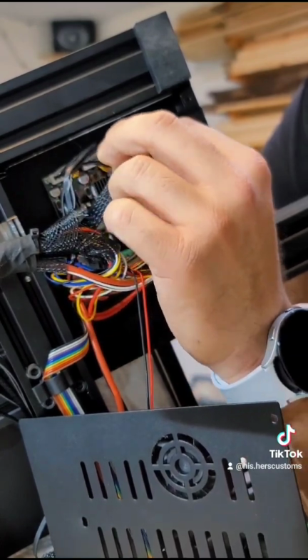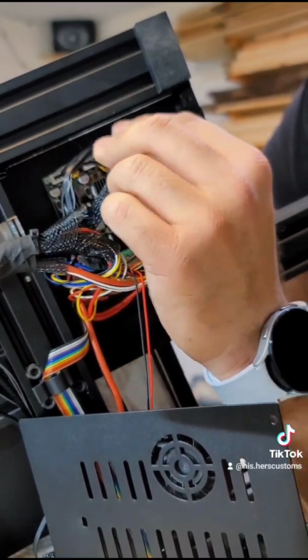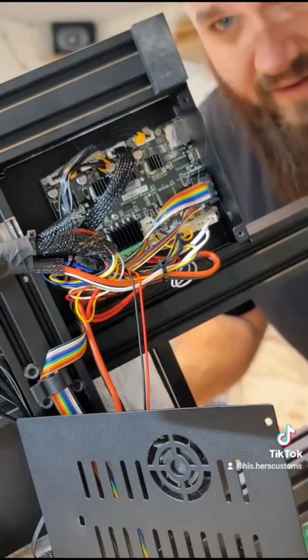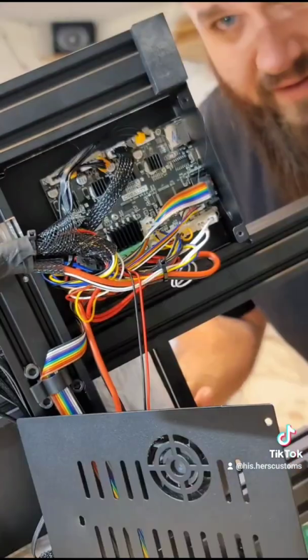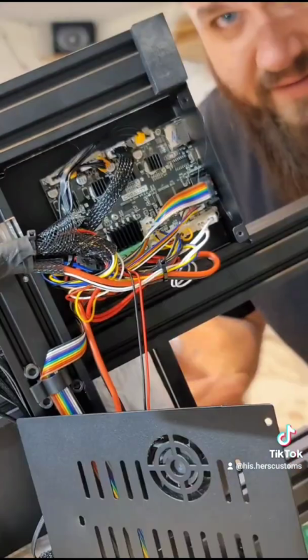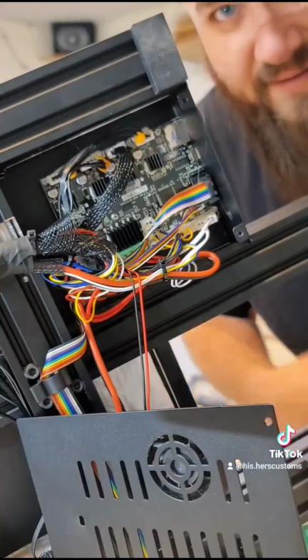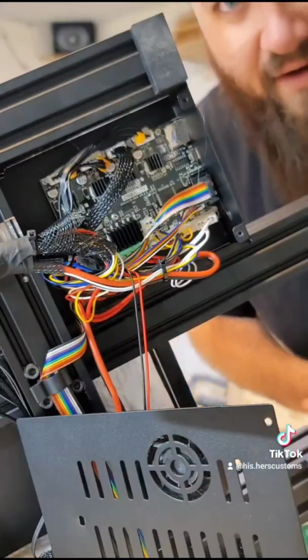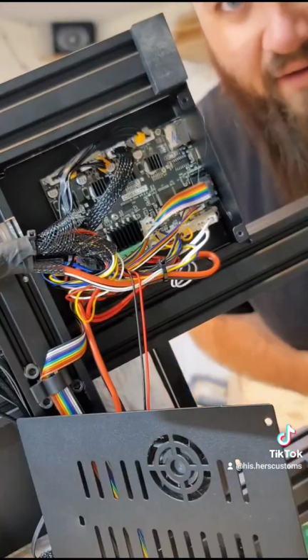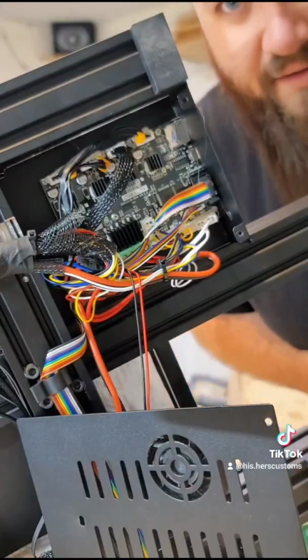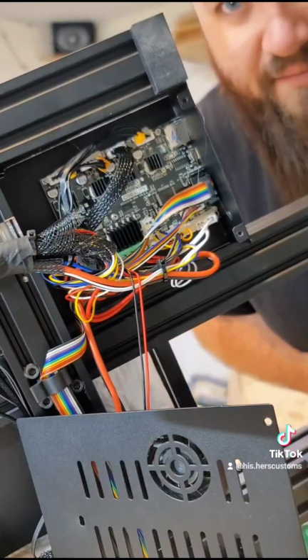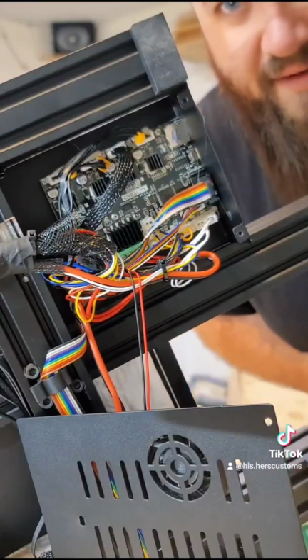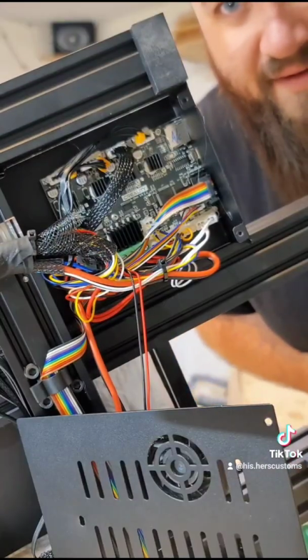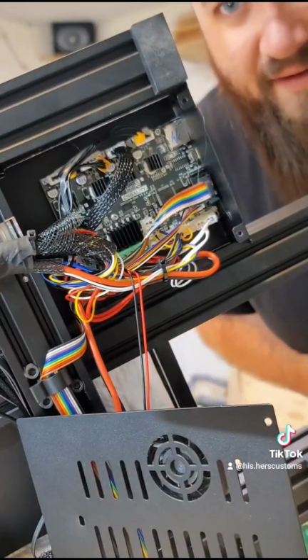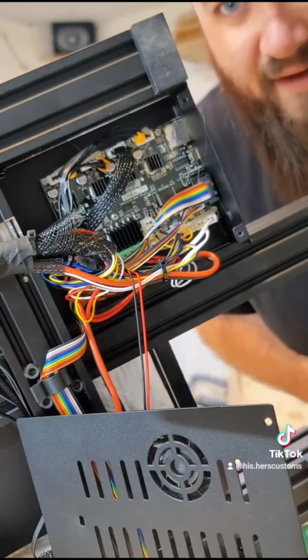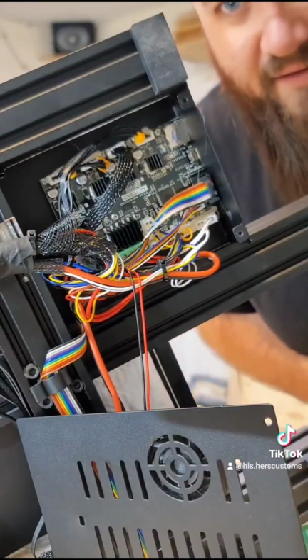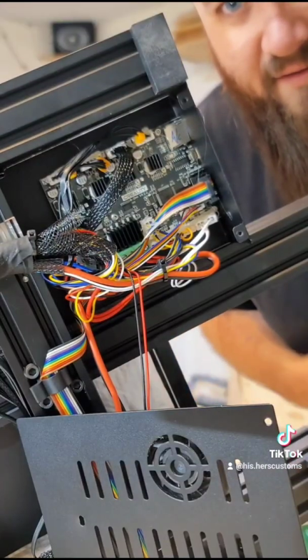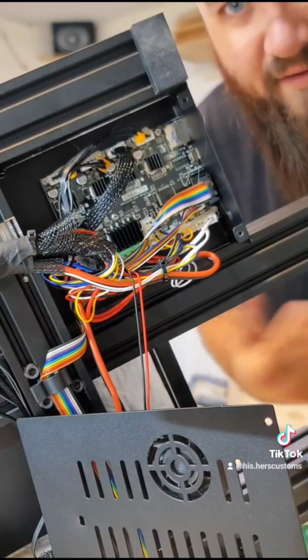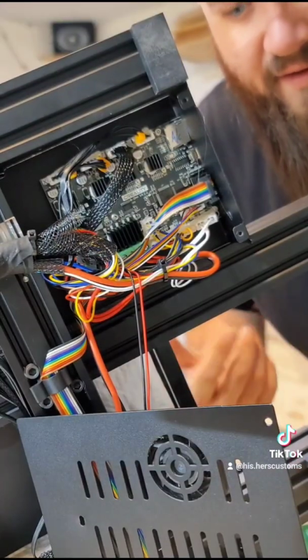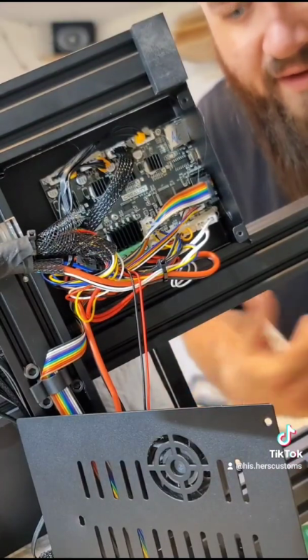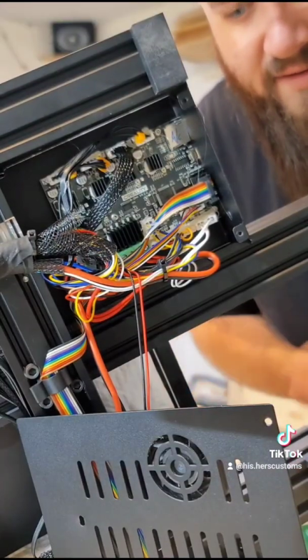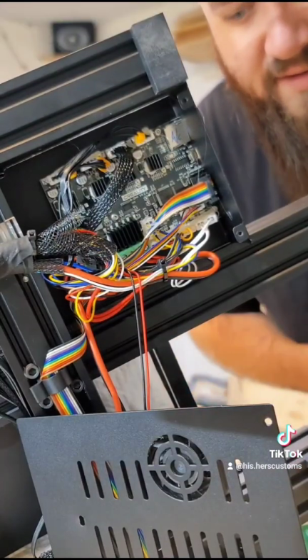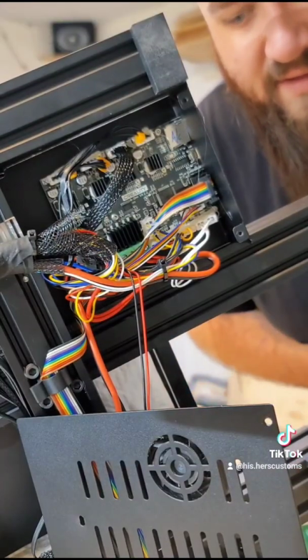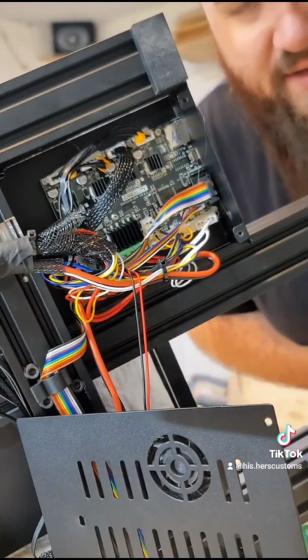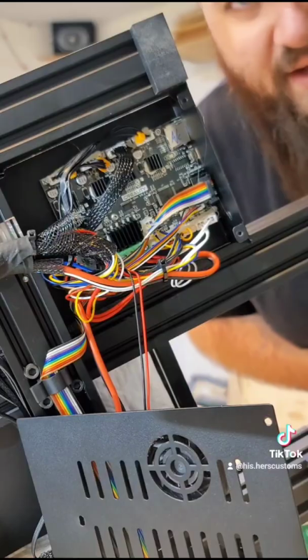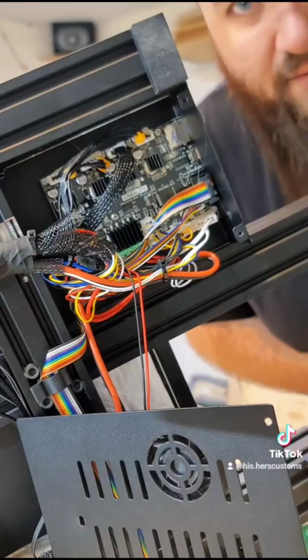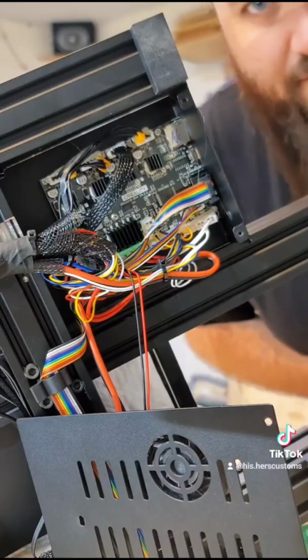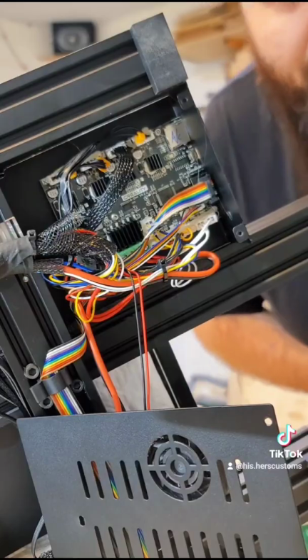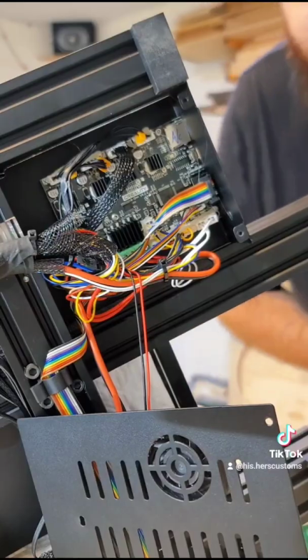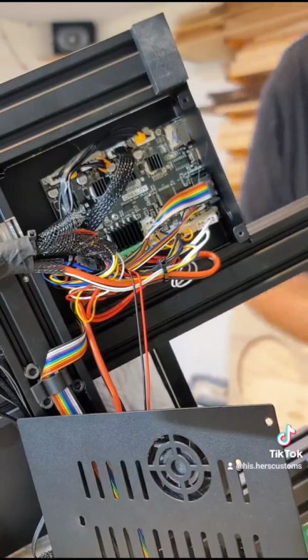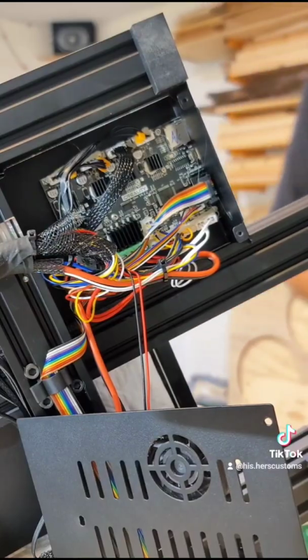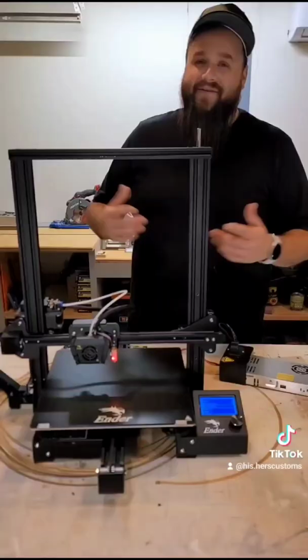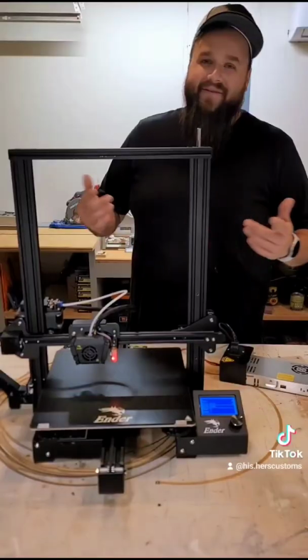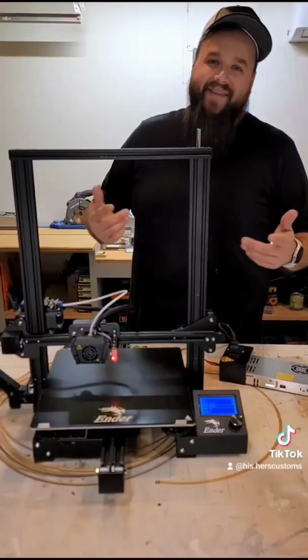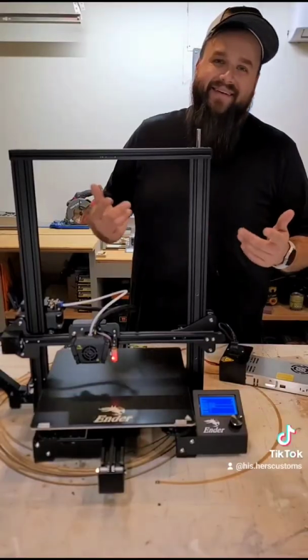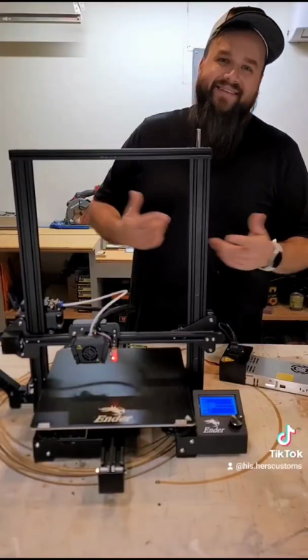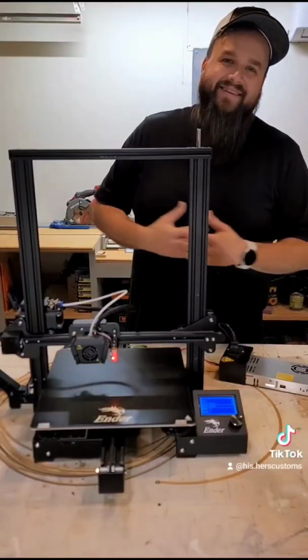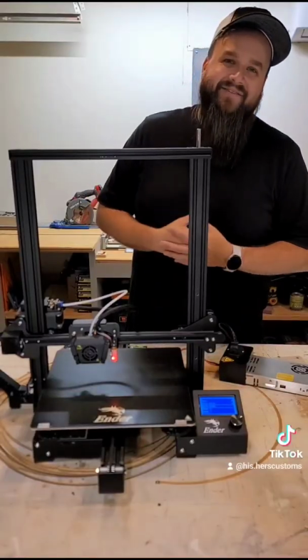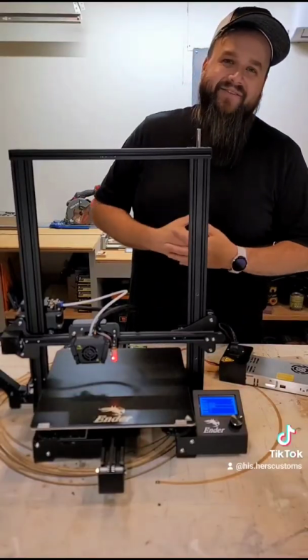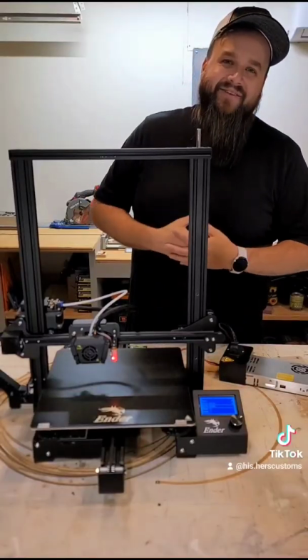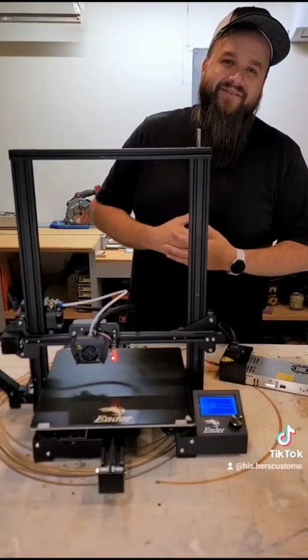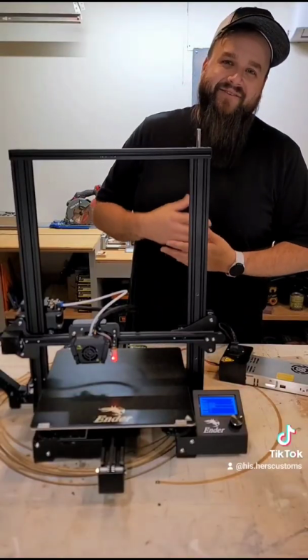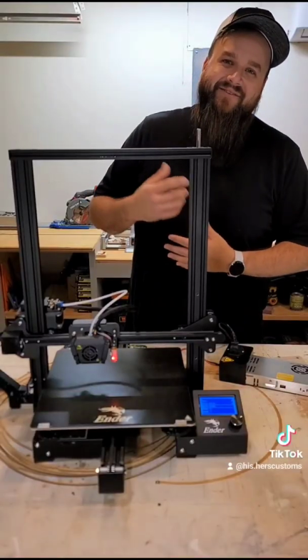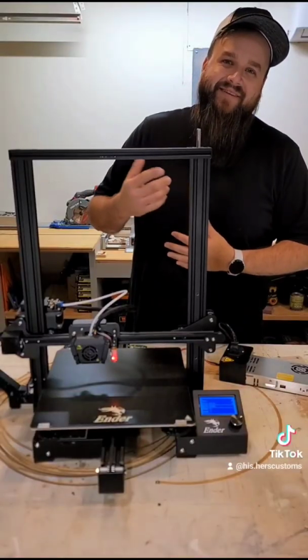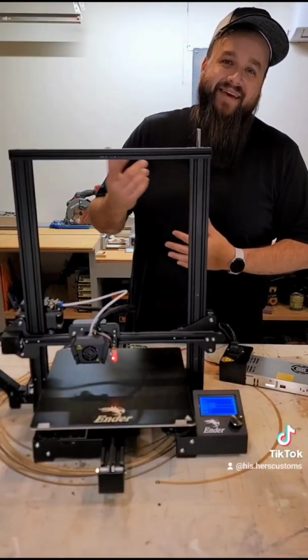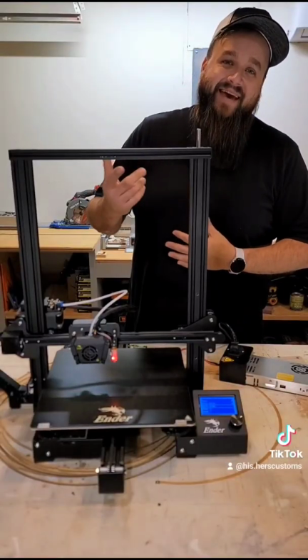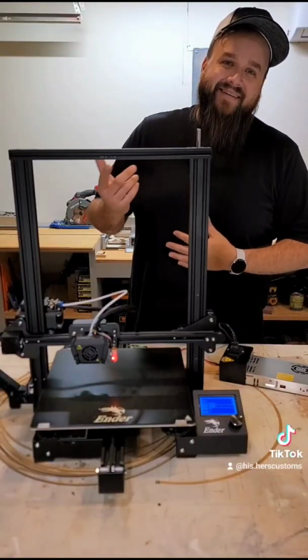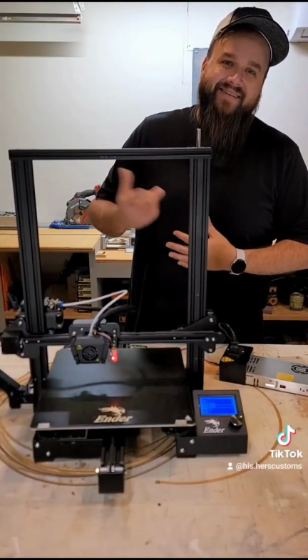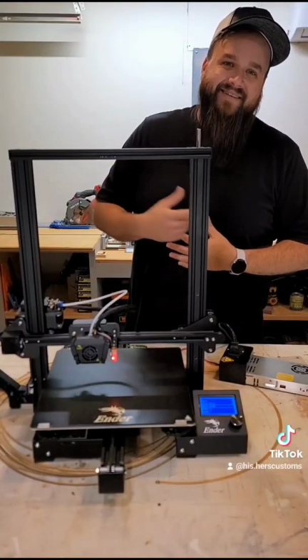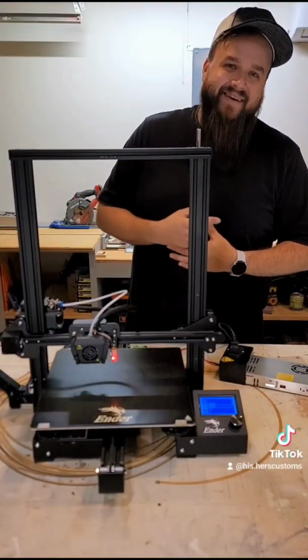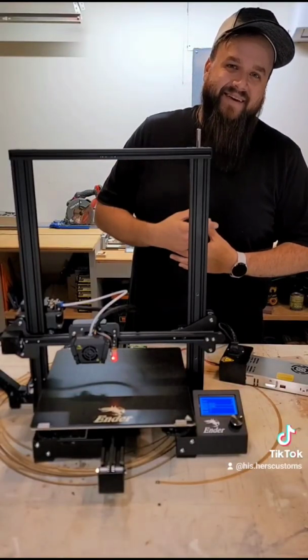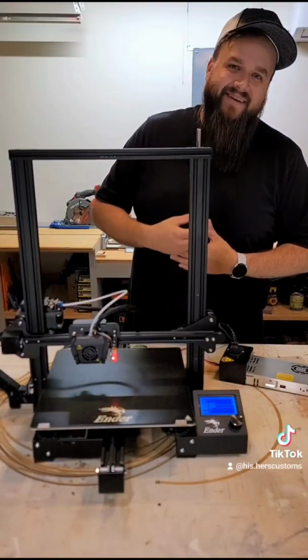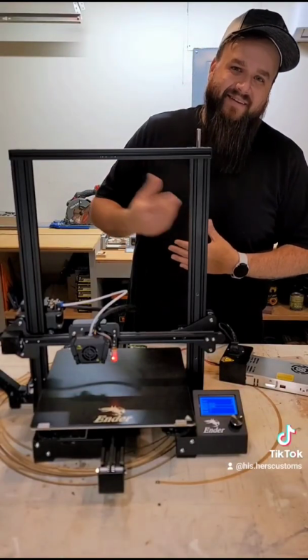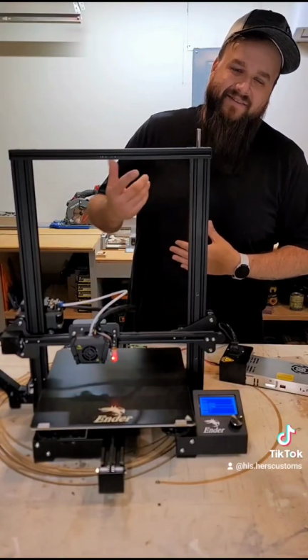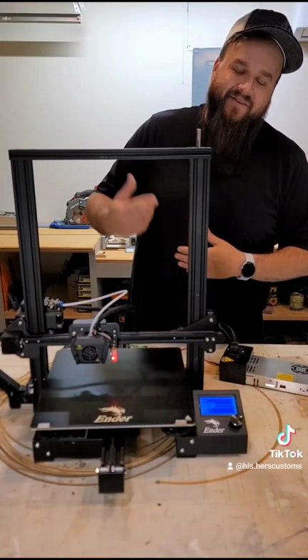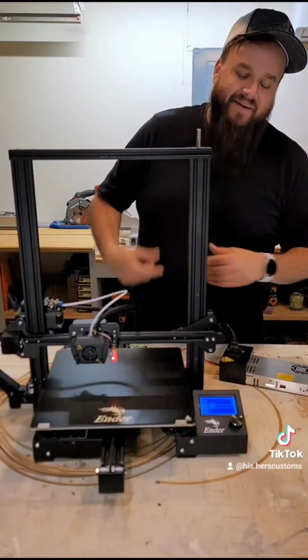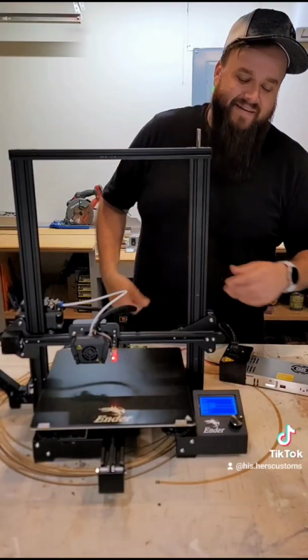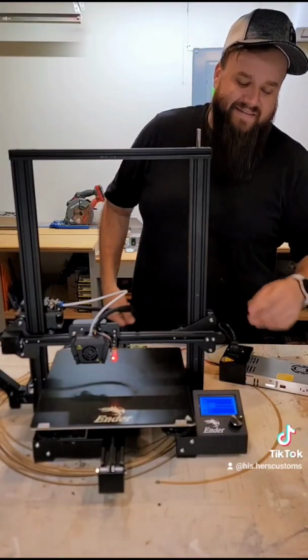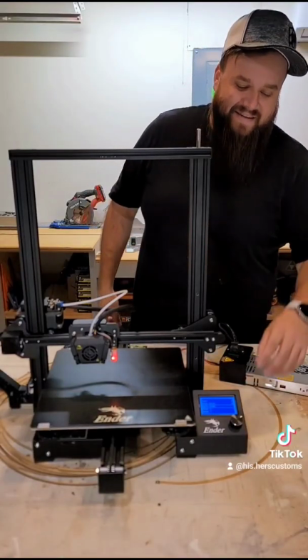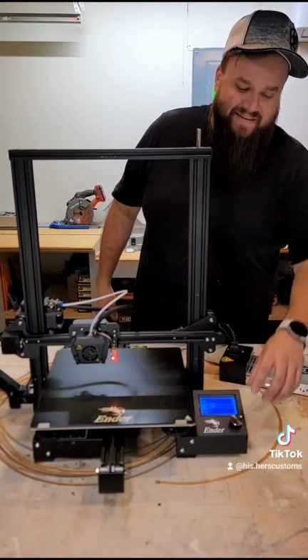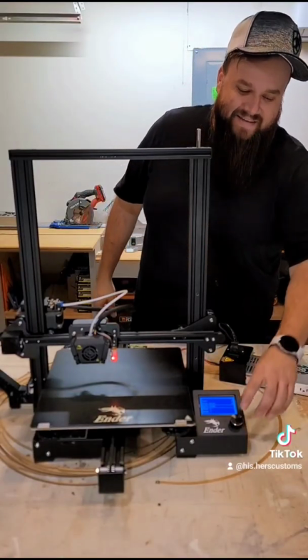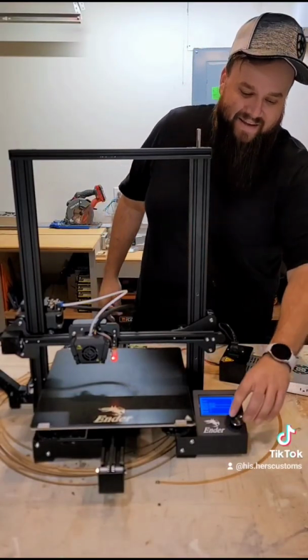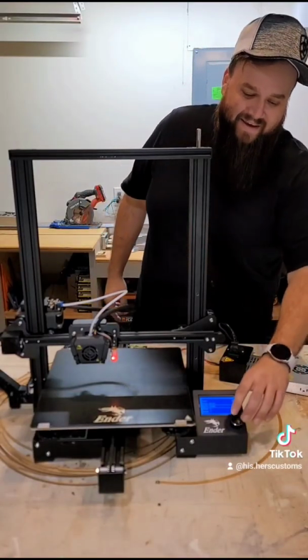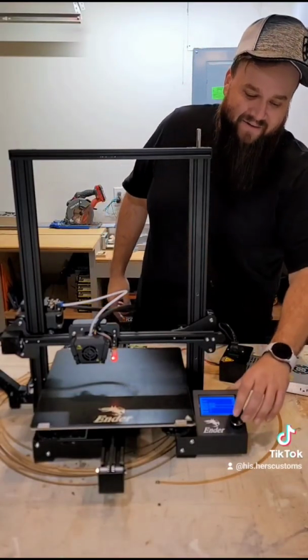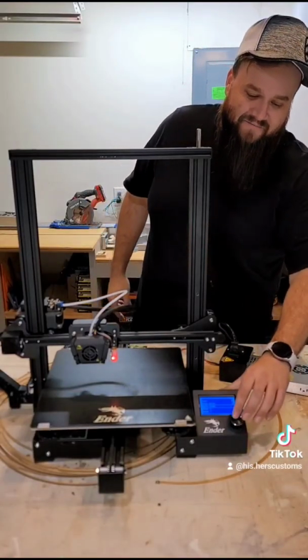Let's get all this back together and test it out. That's it for the dual Z axis kit — let's go ahead and test it out.